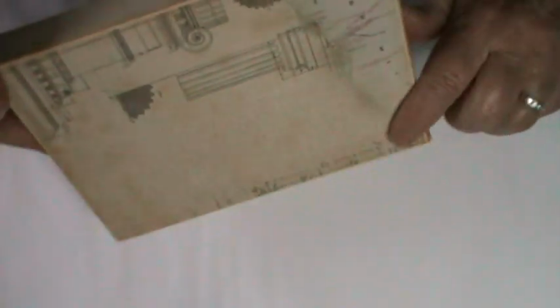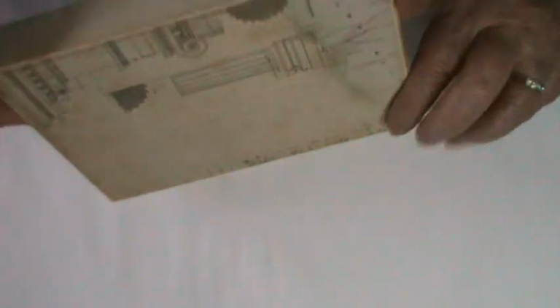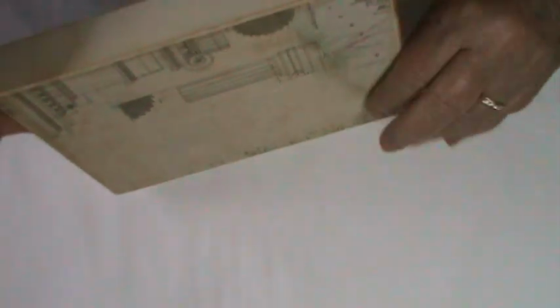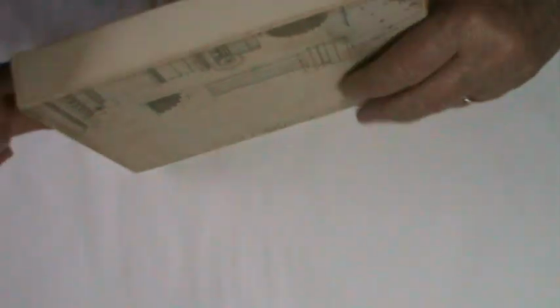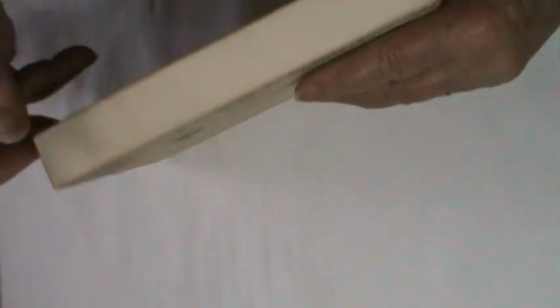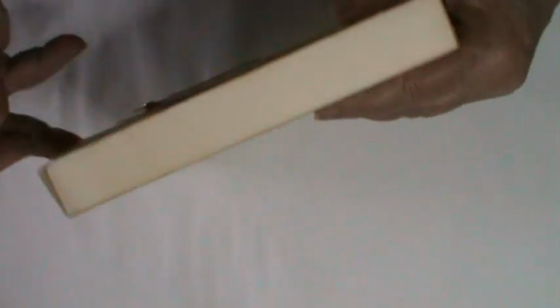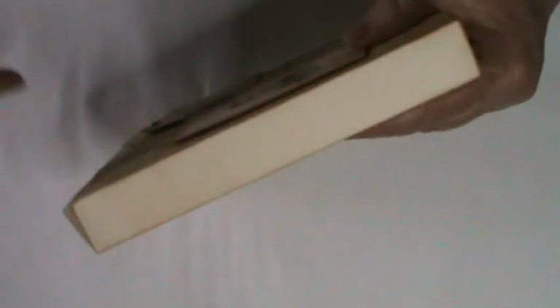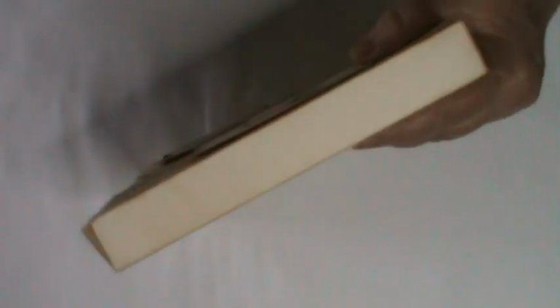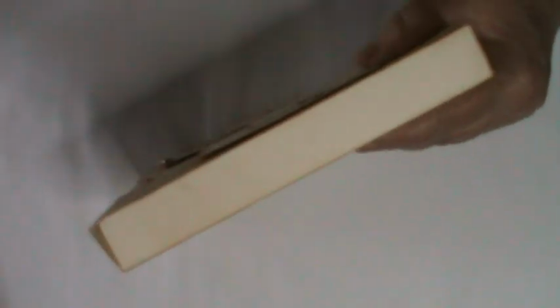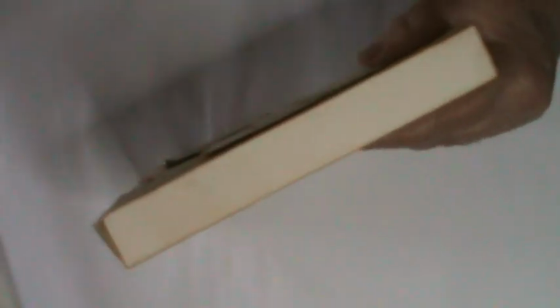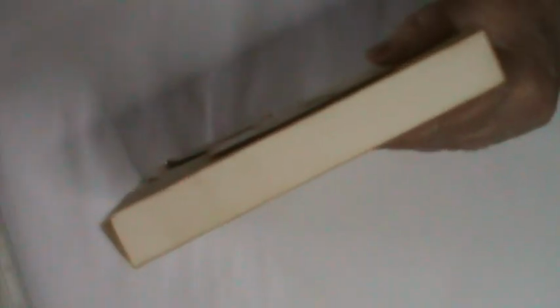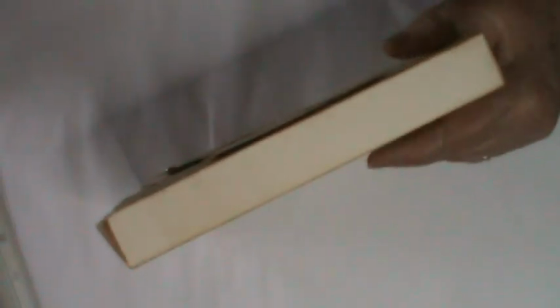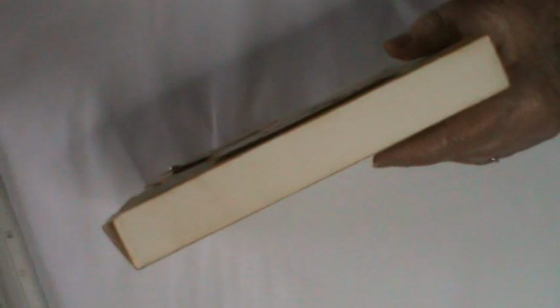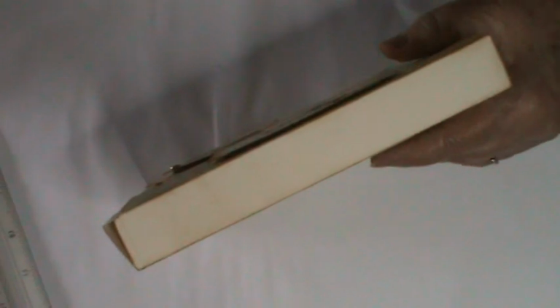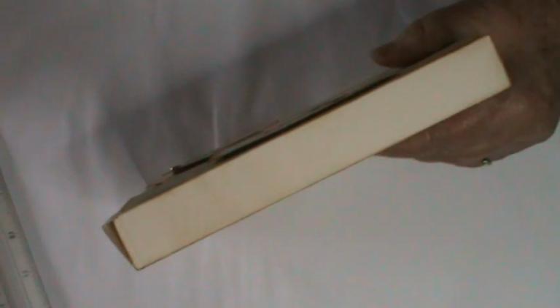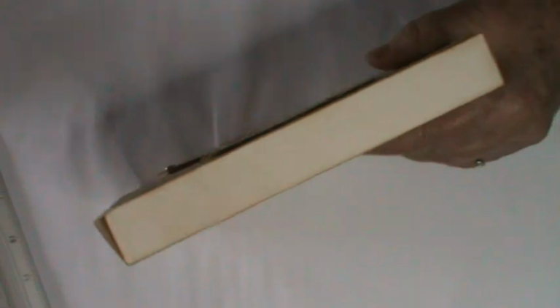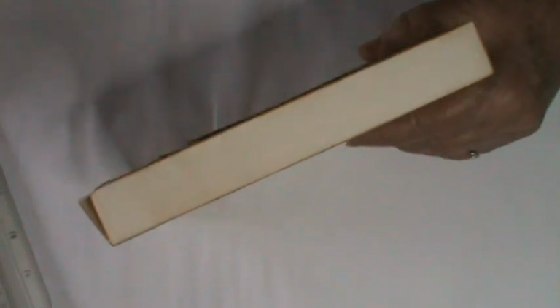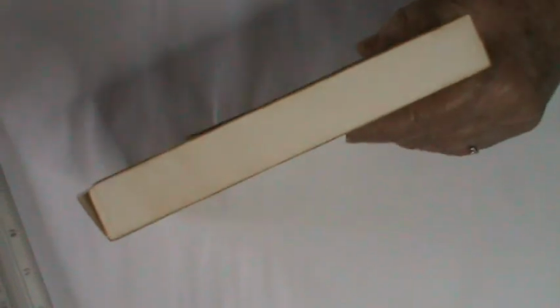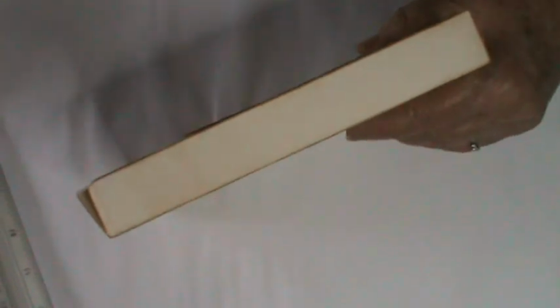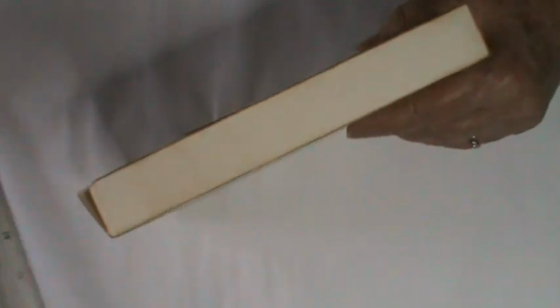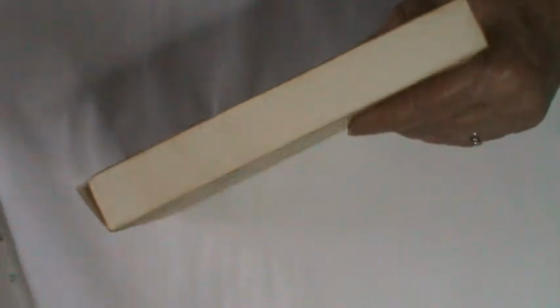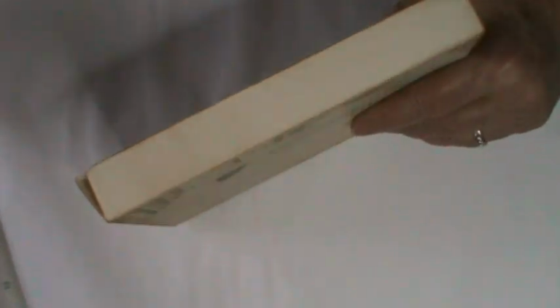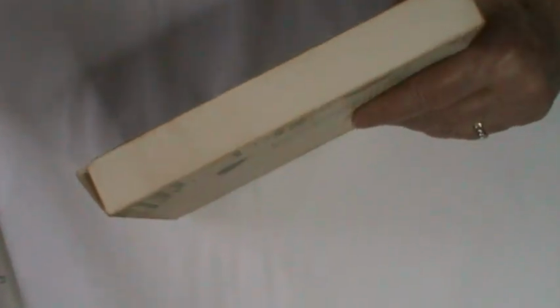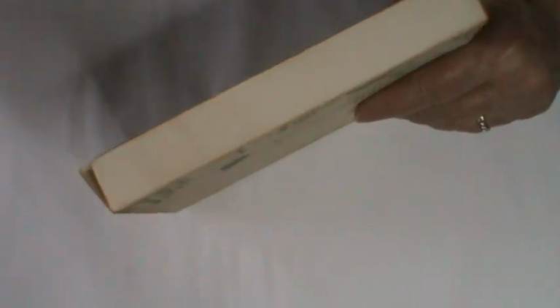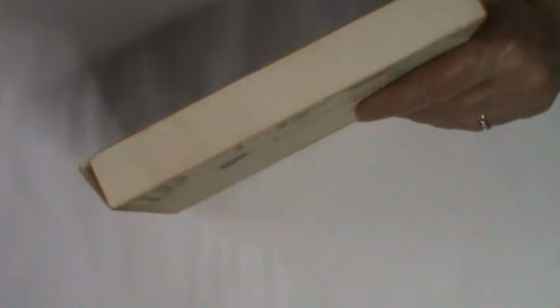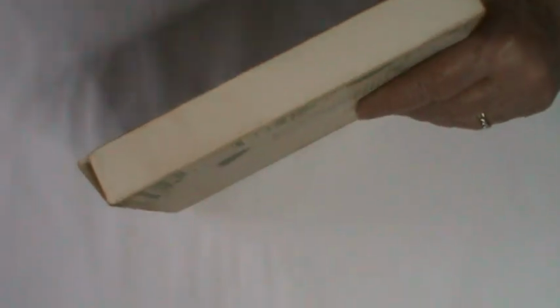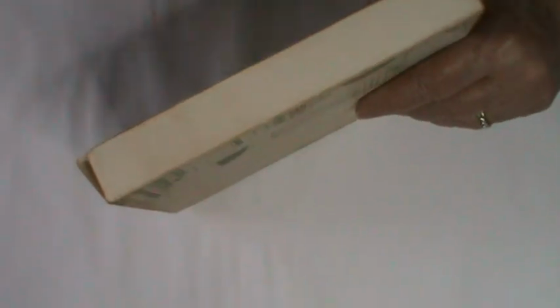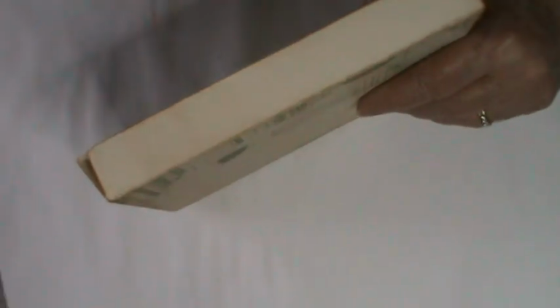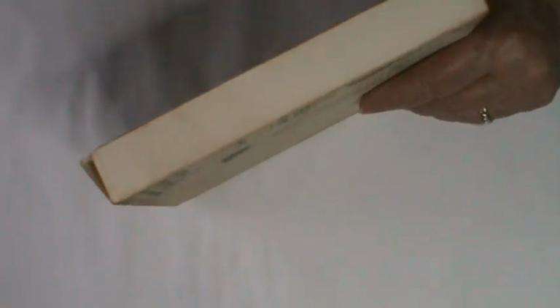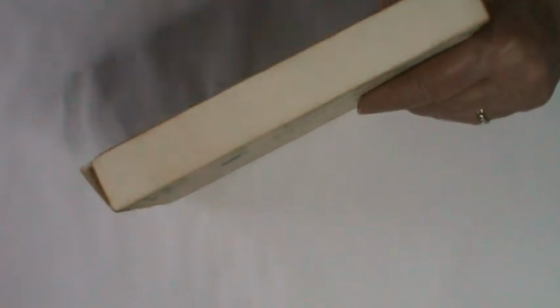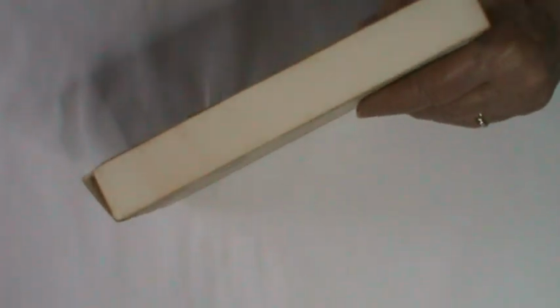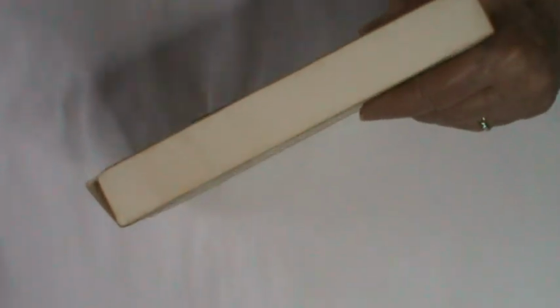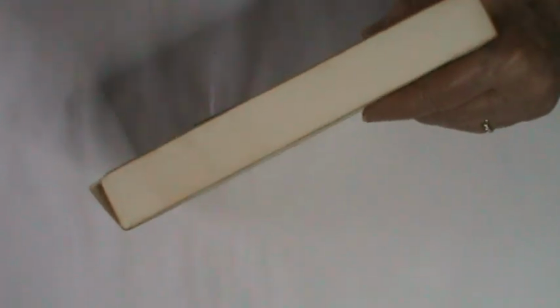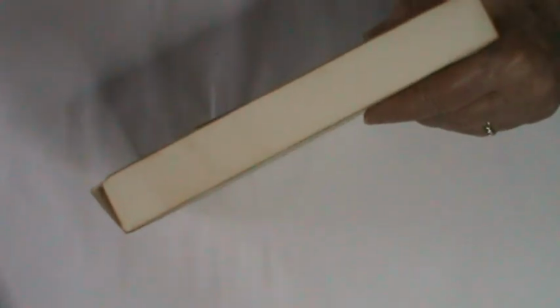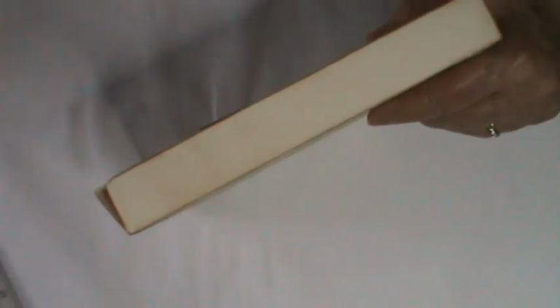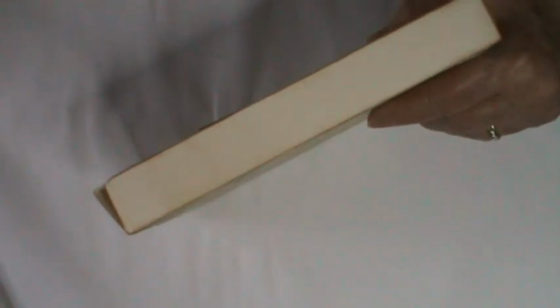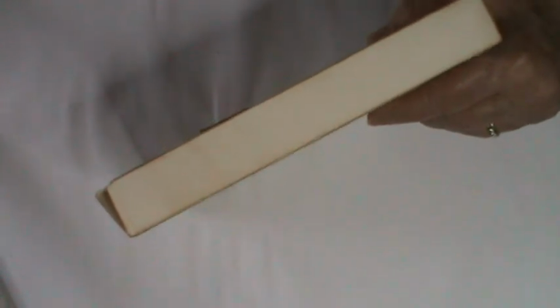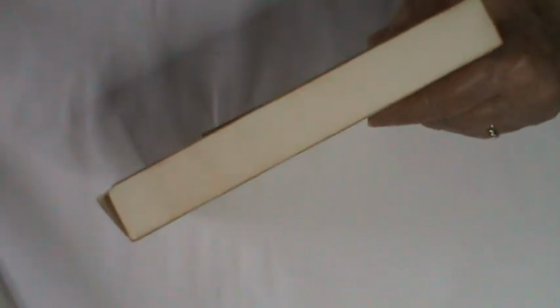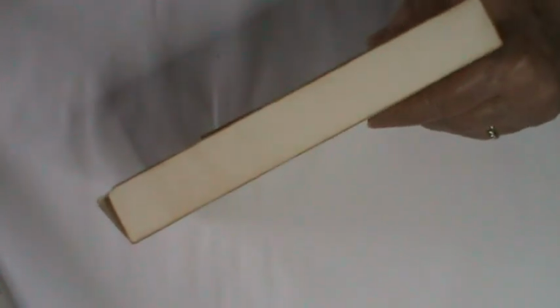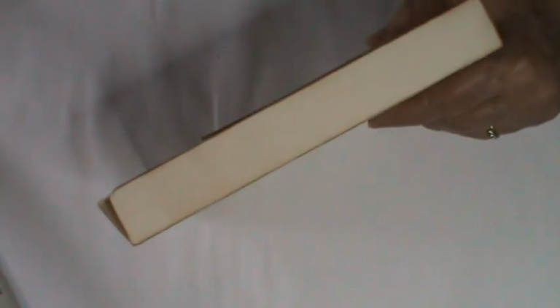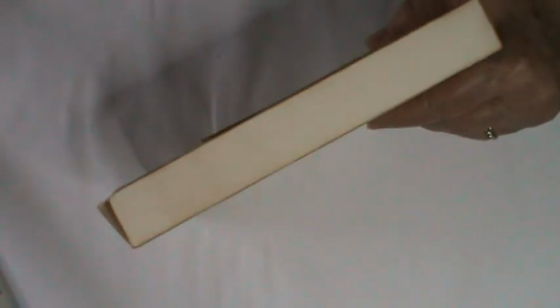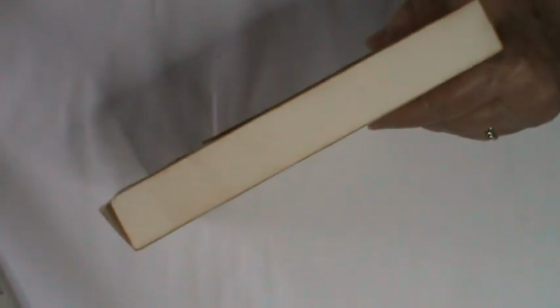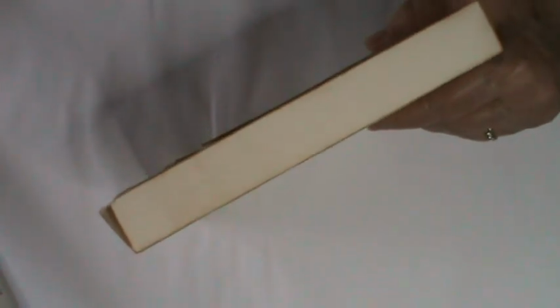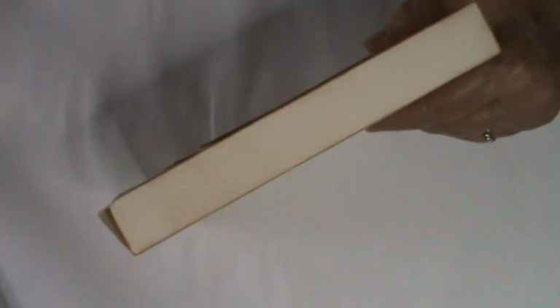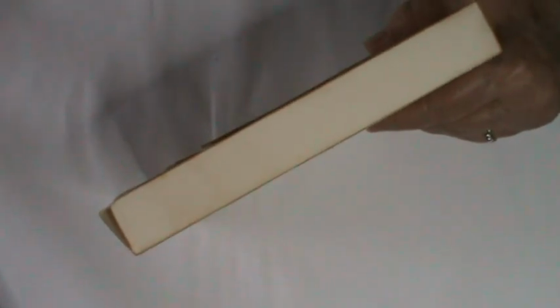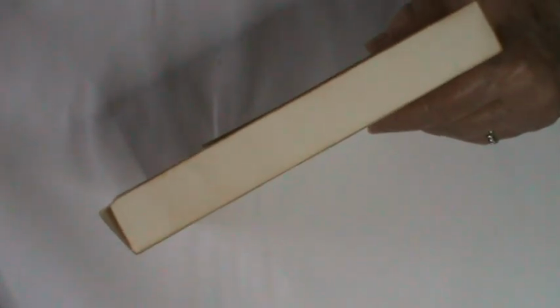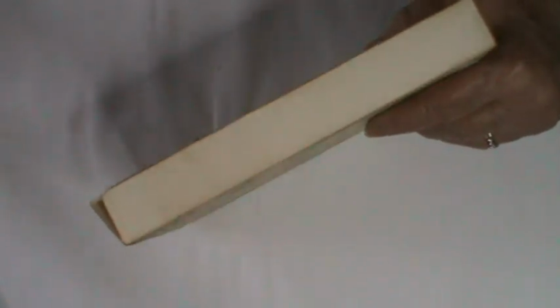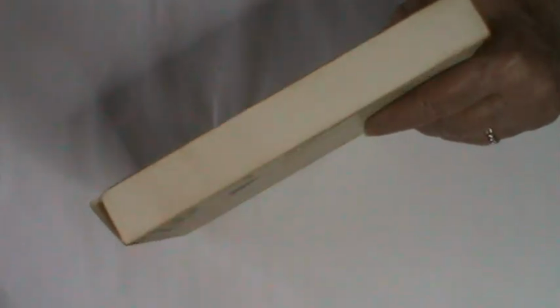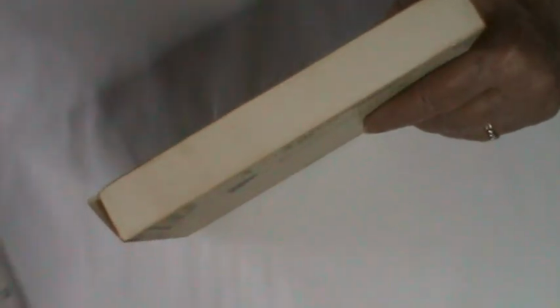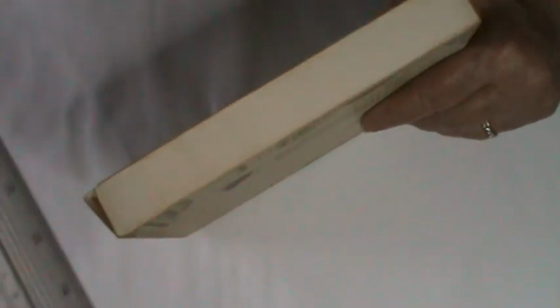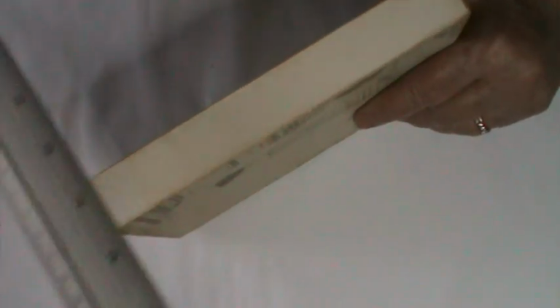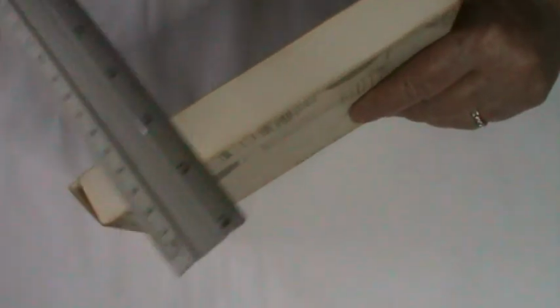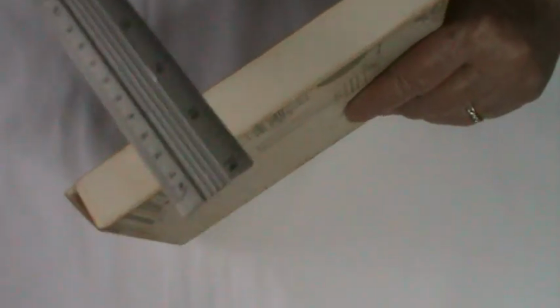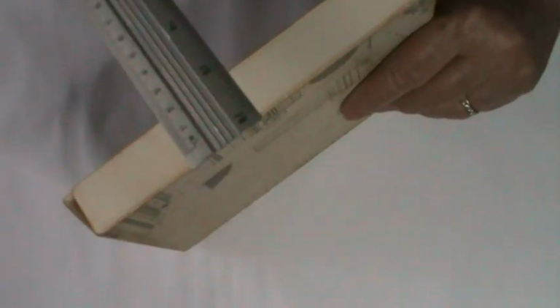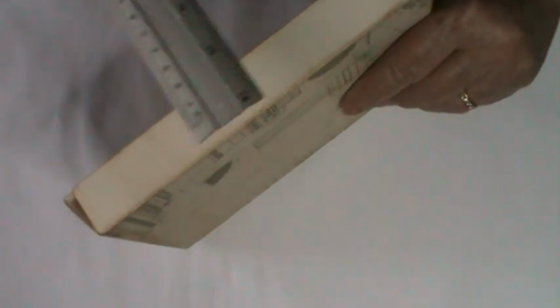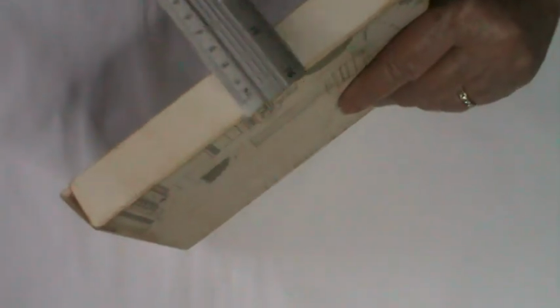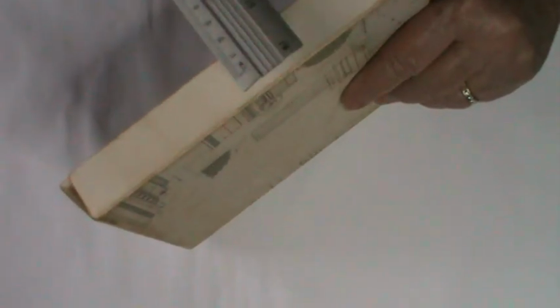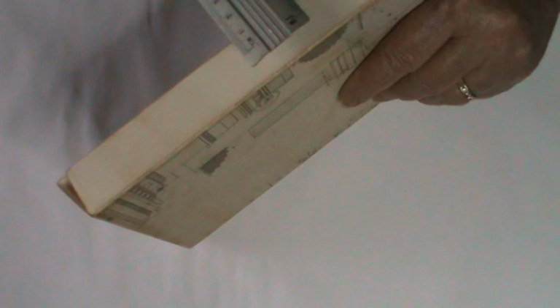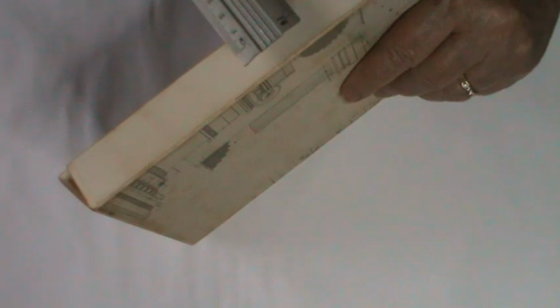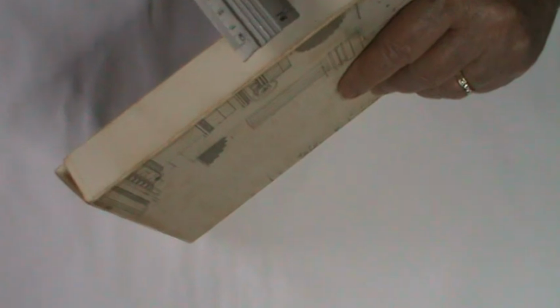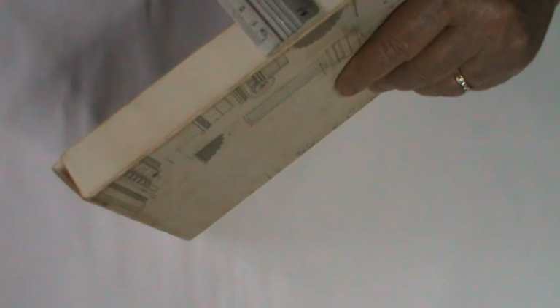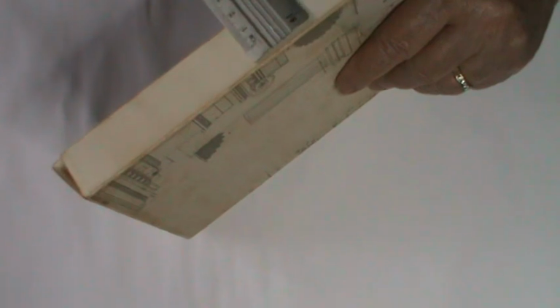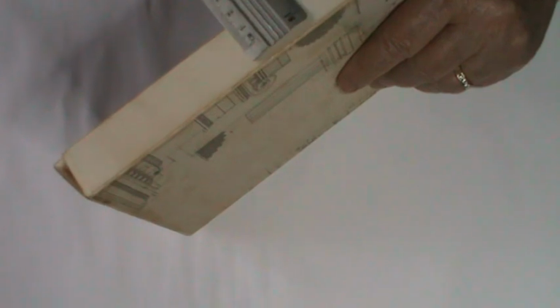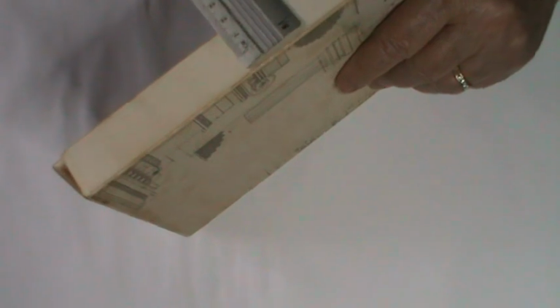It's actually very, very deep, so were you to want to put something else in the box, then clearly you could.